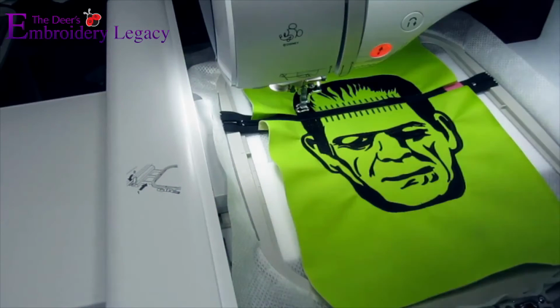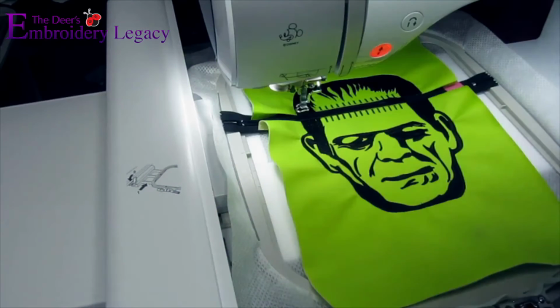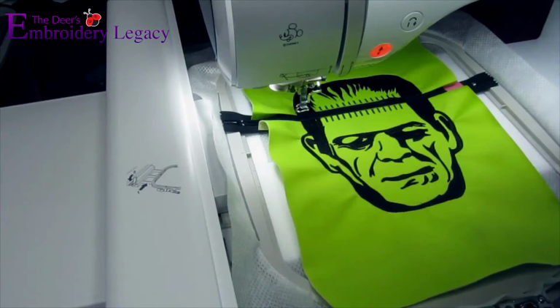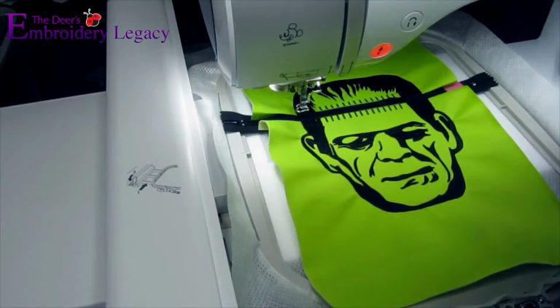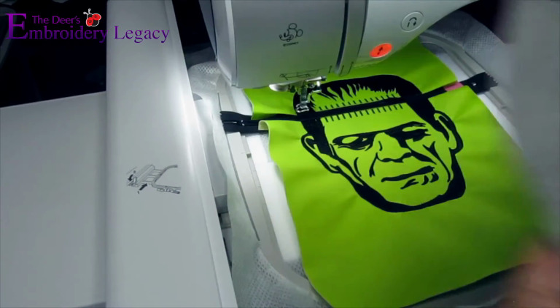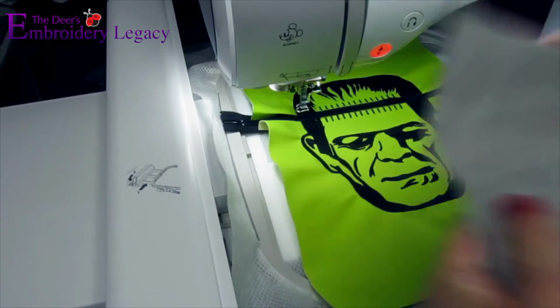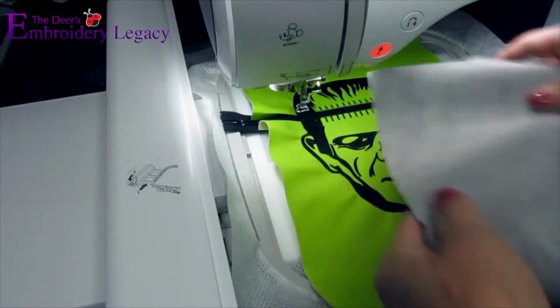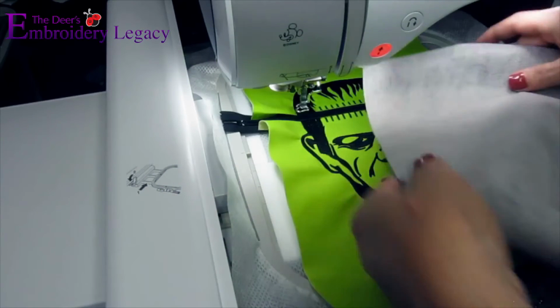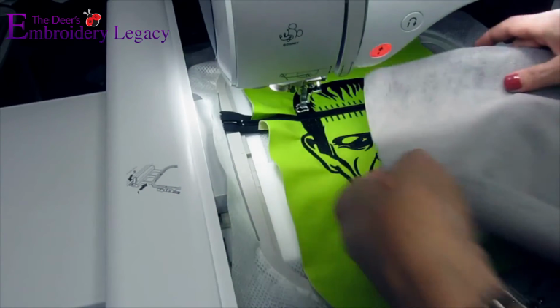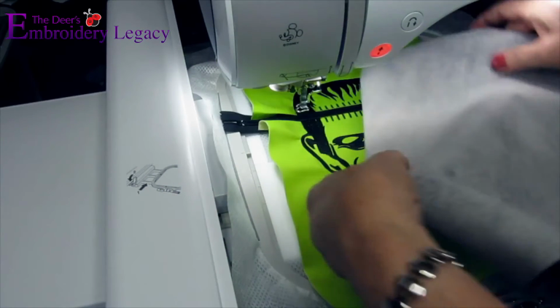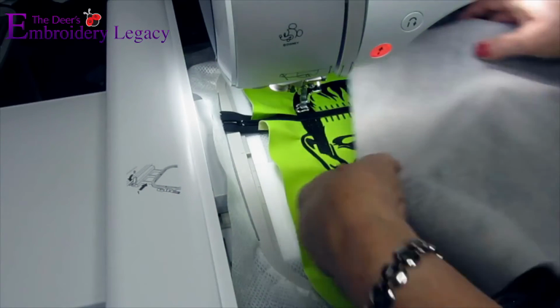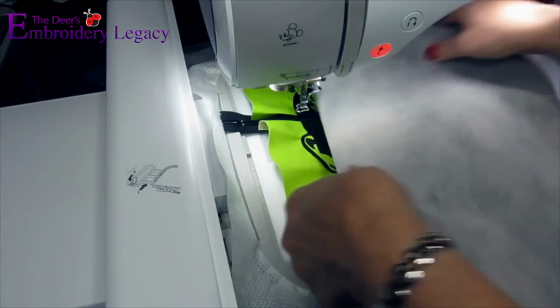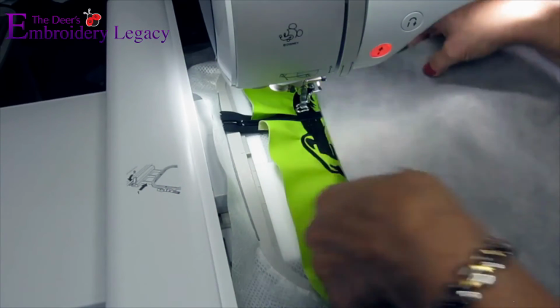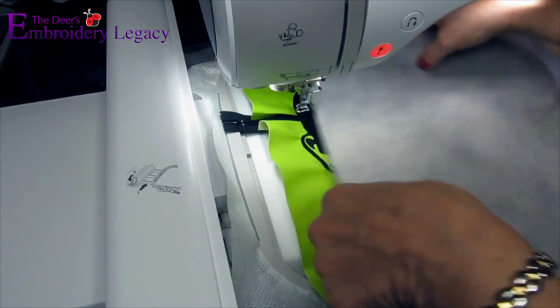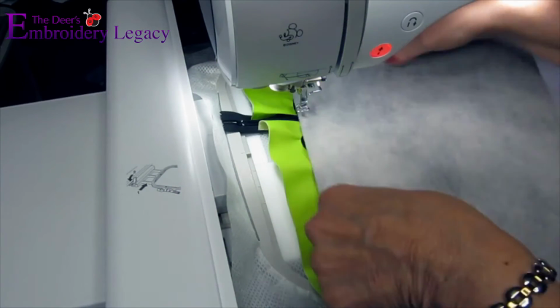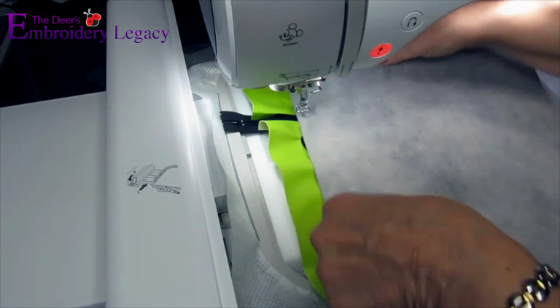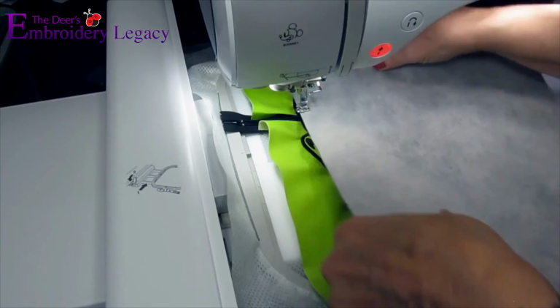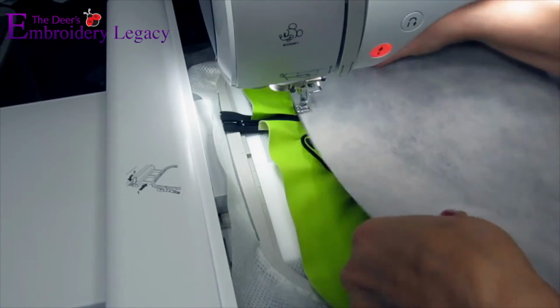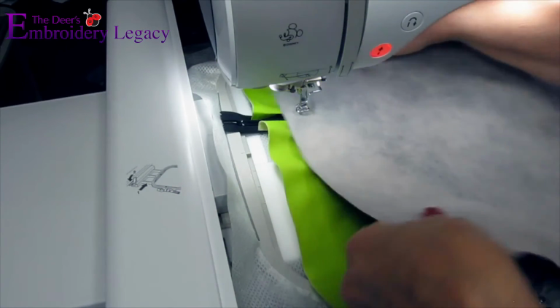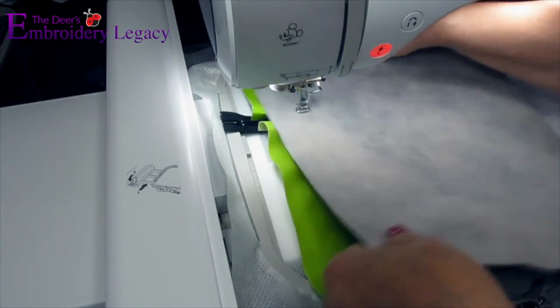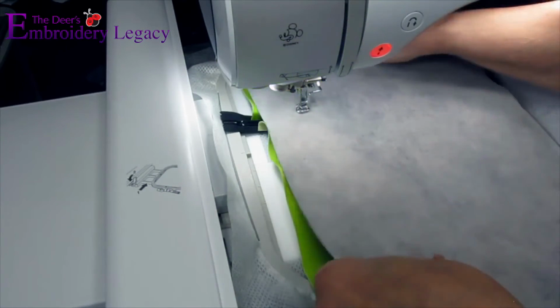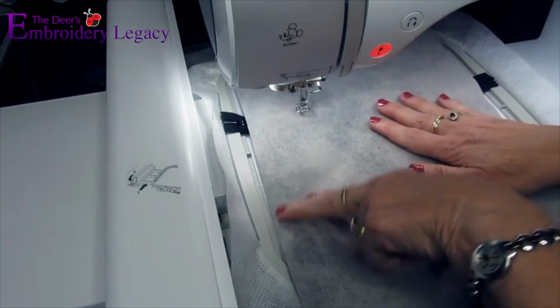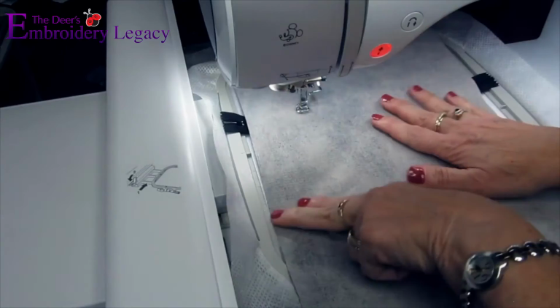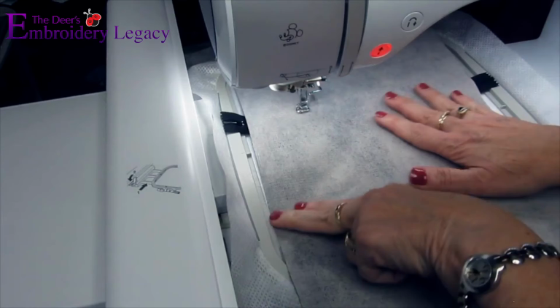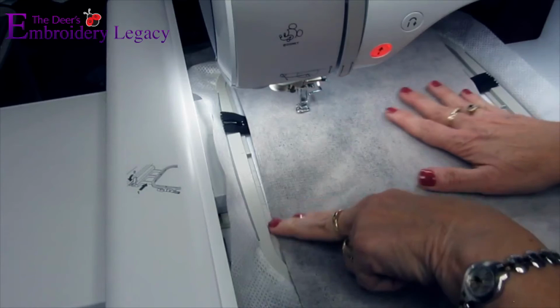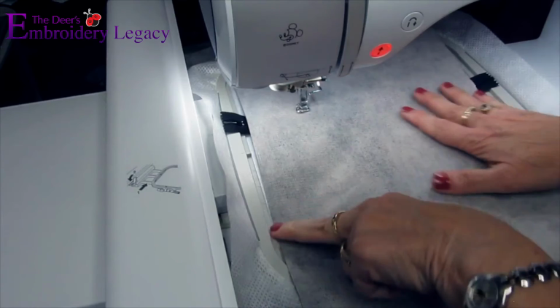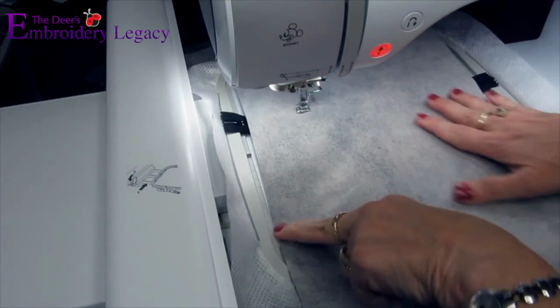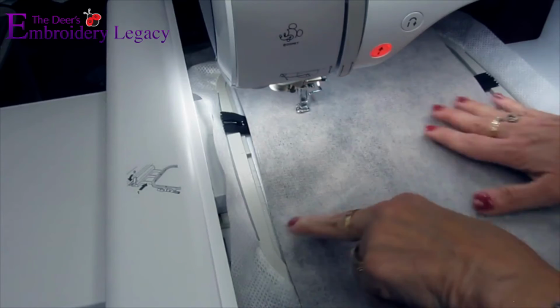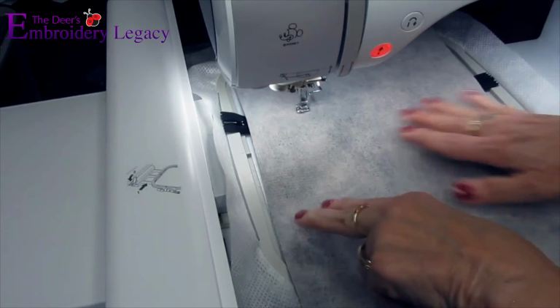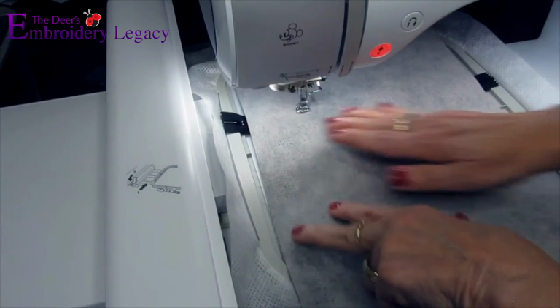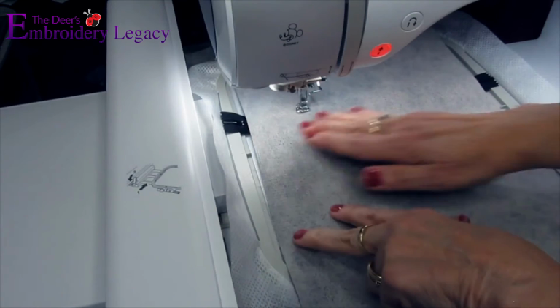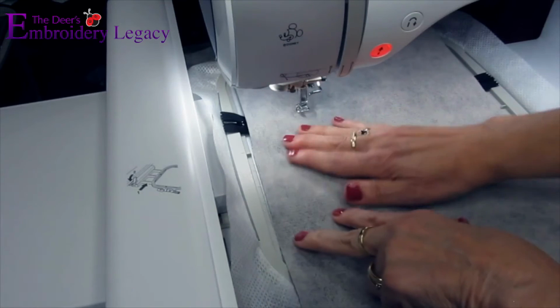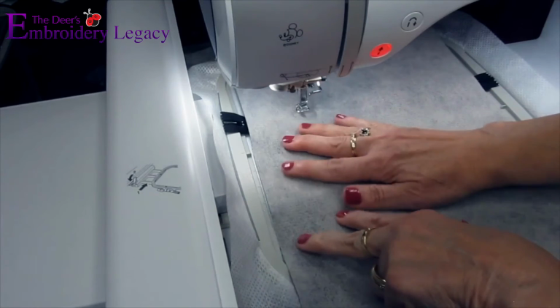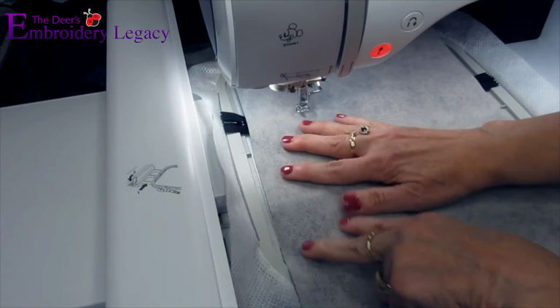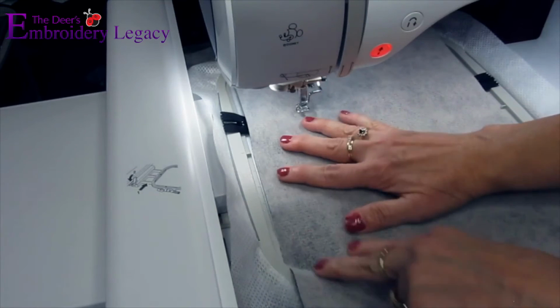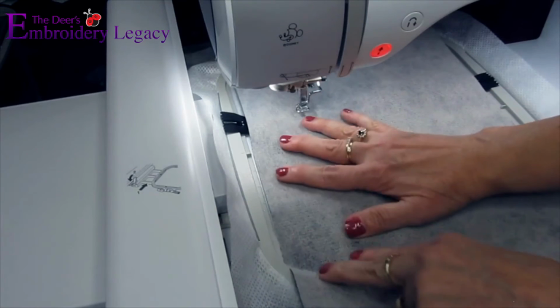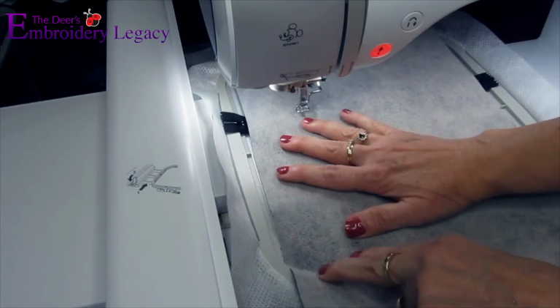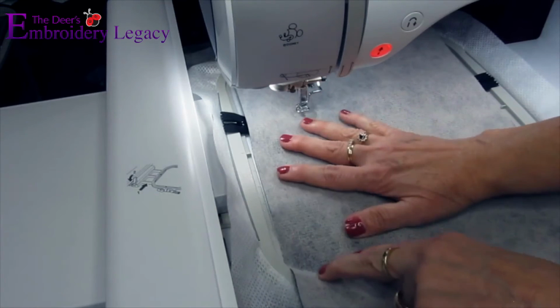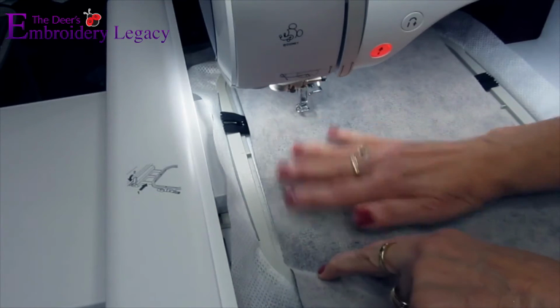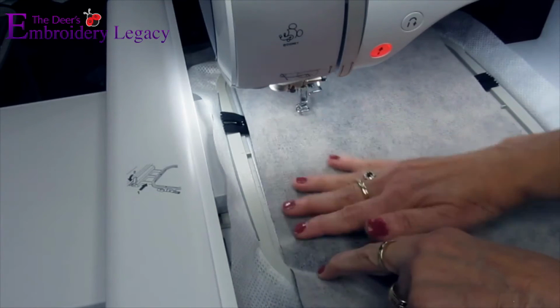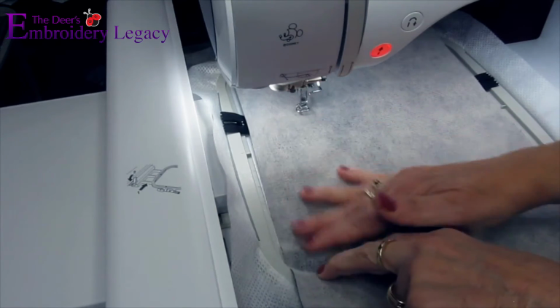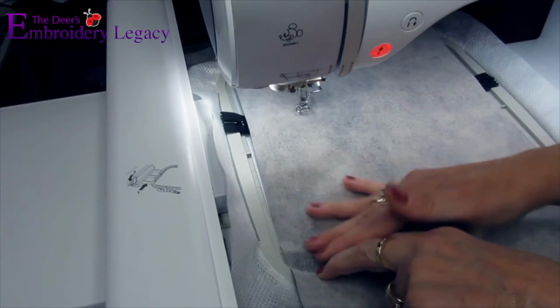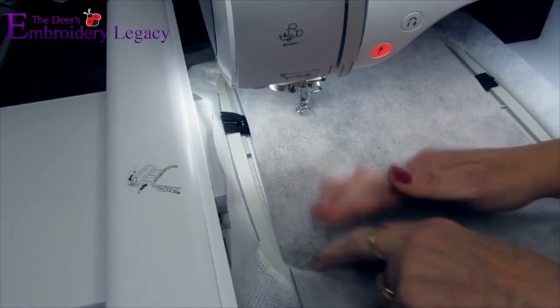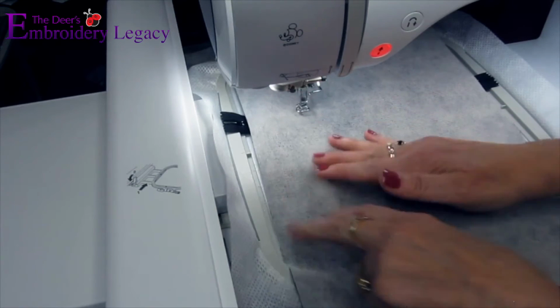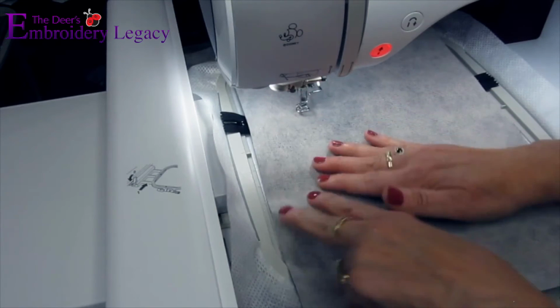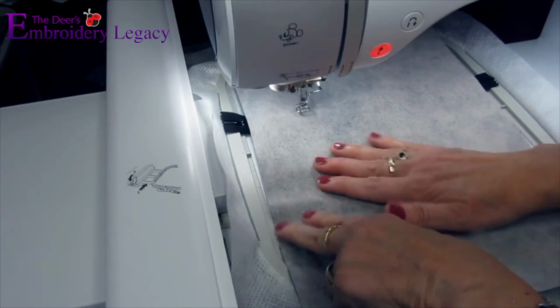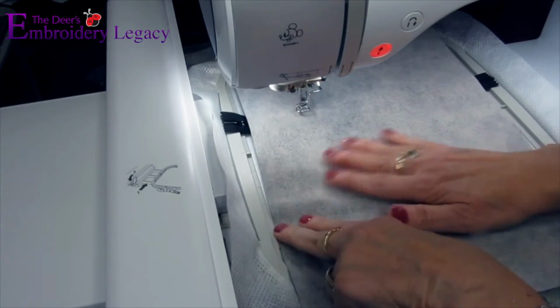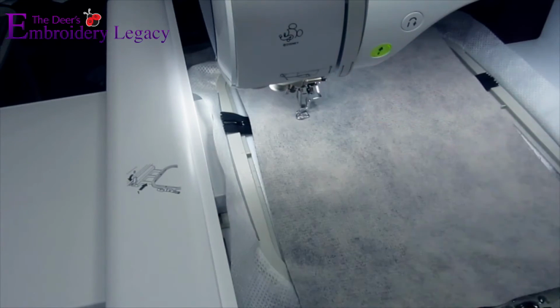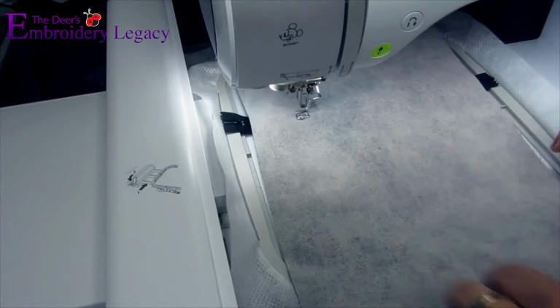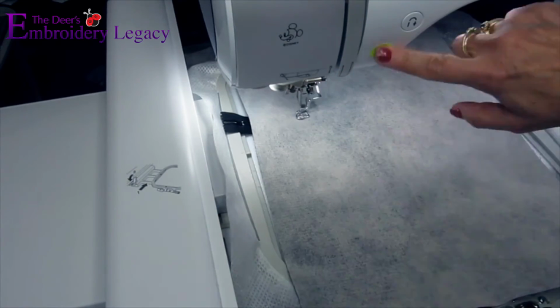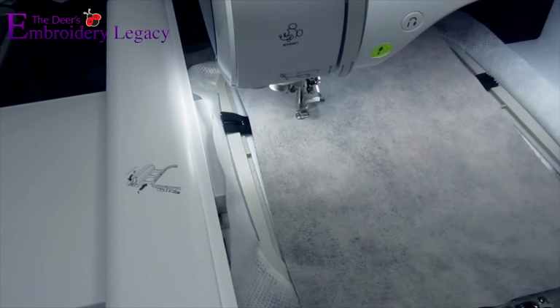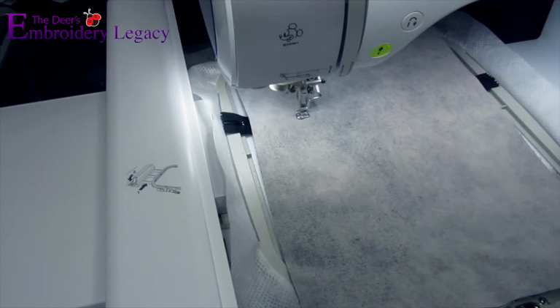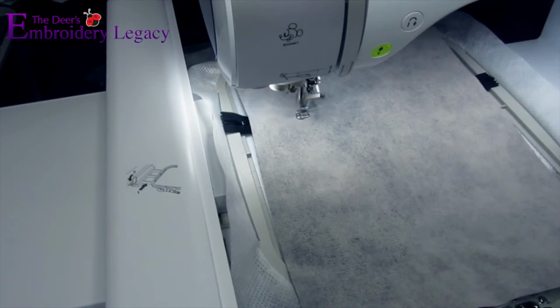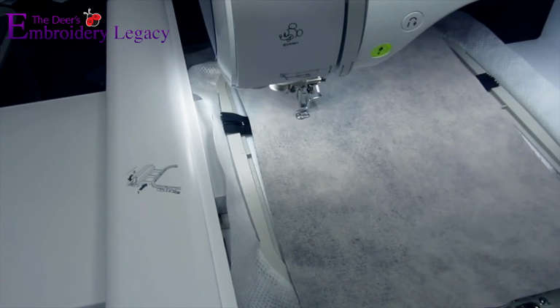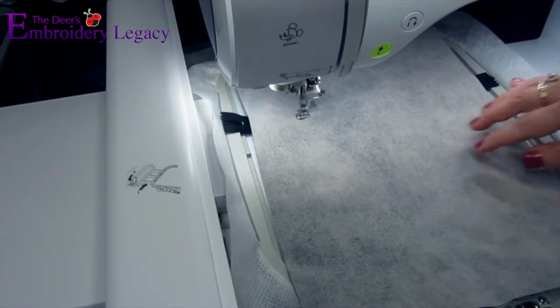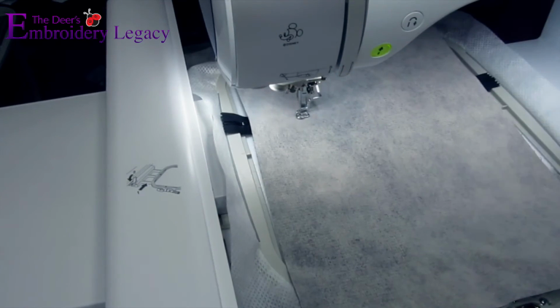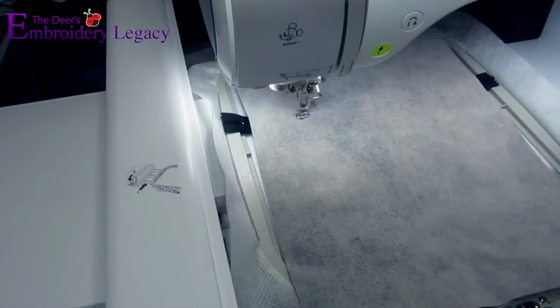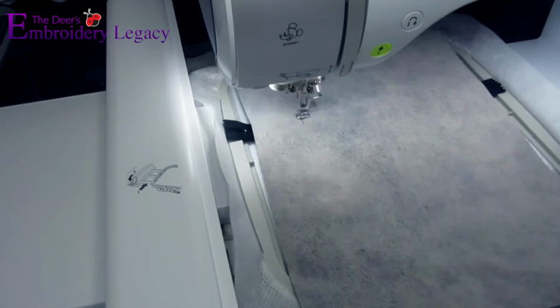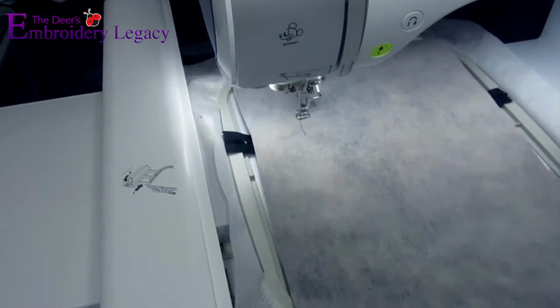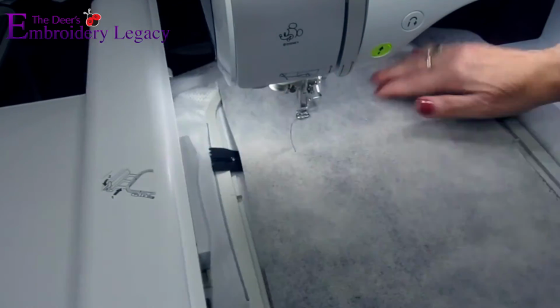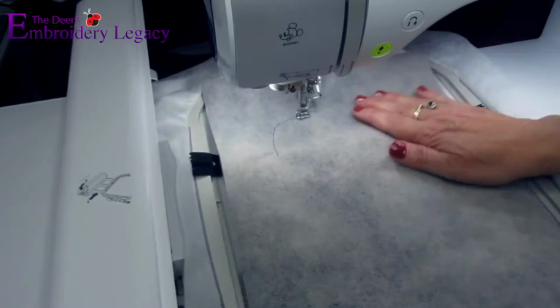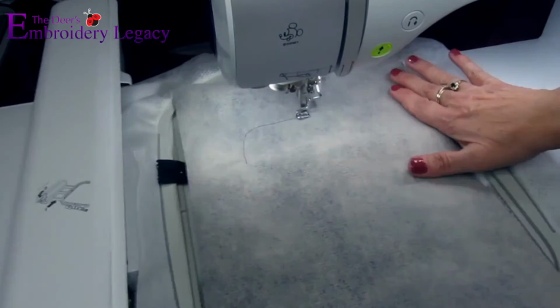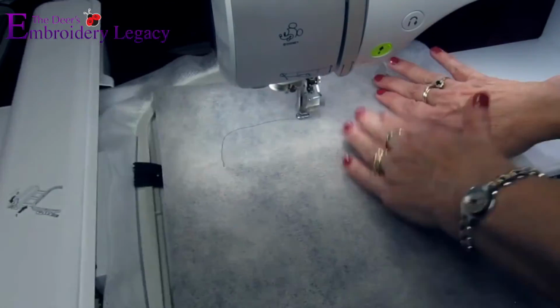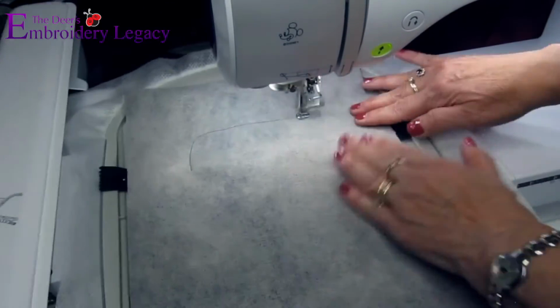For step number eight, we're going to place our back piece of fabric face down over the key design. Run the following stitches.